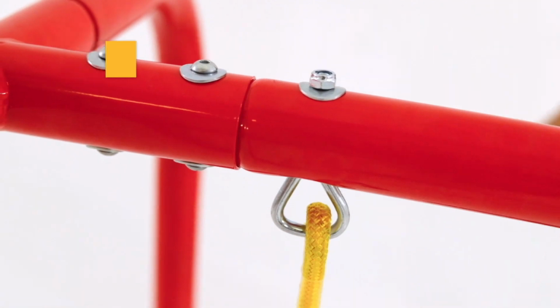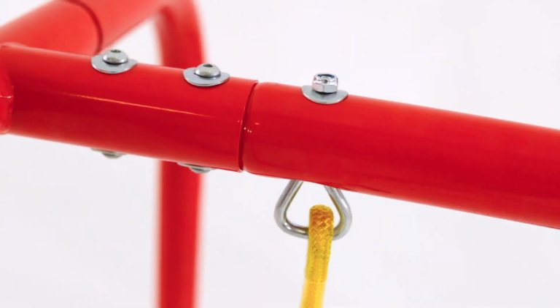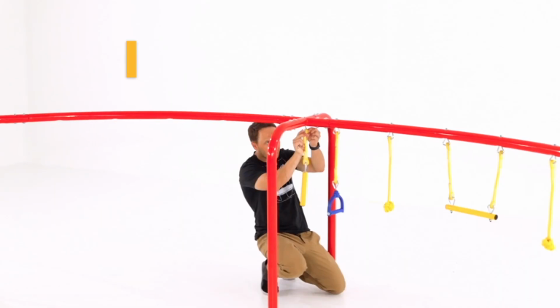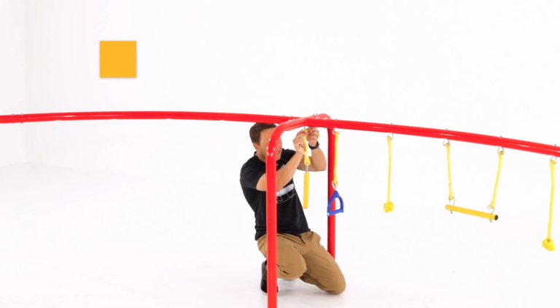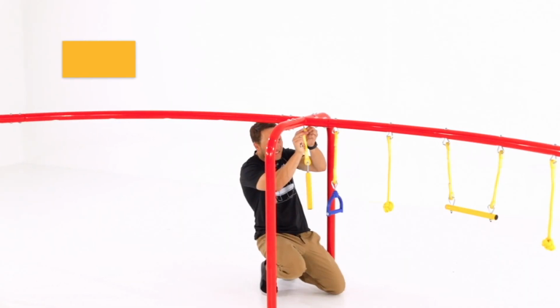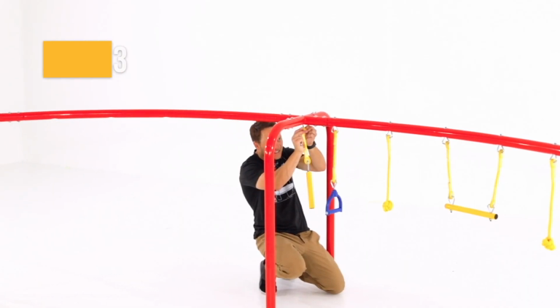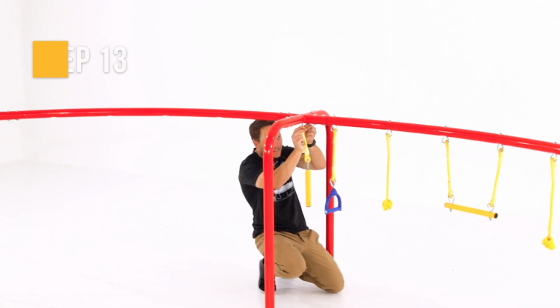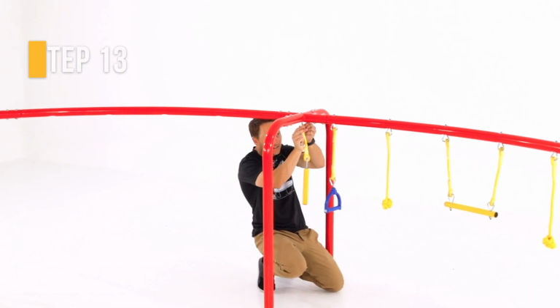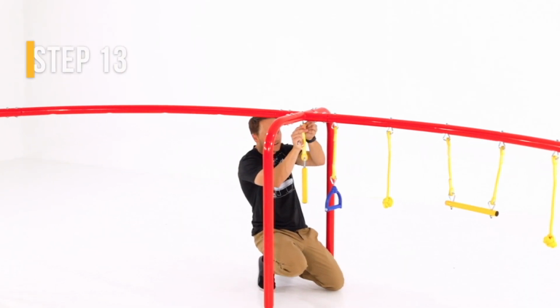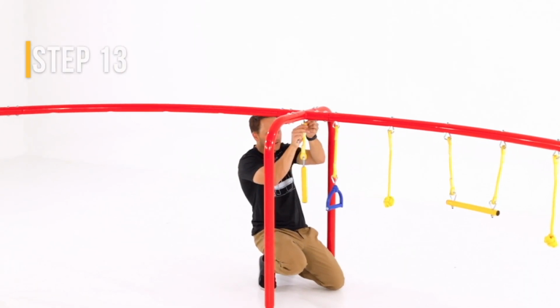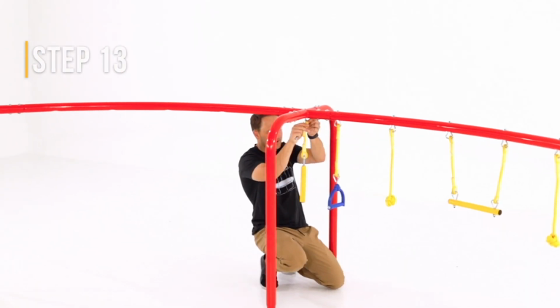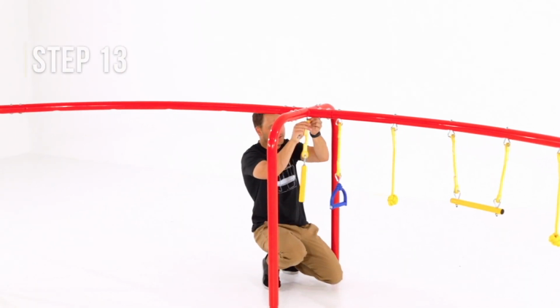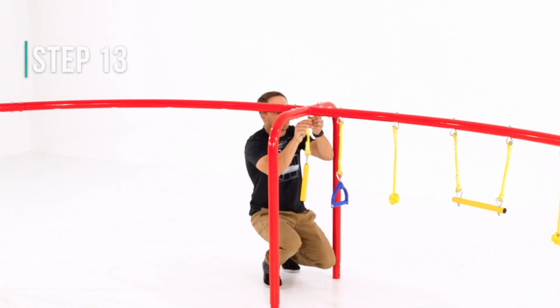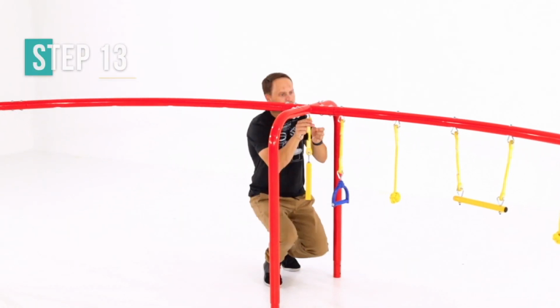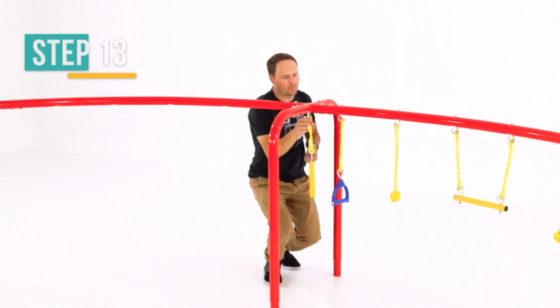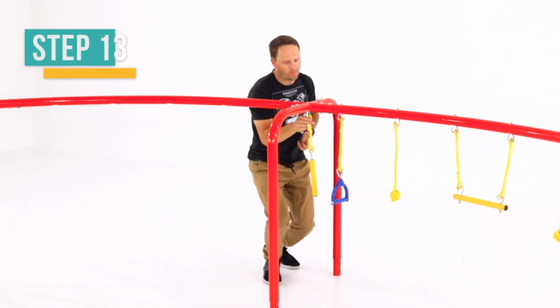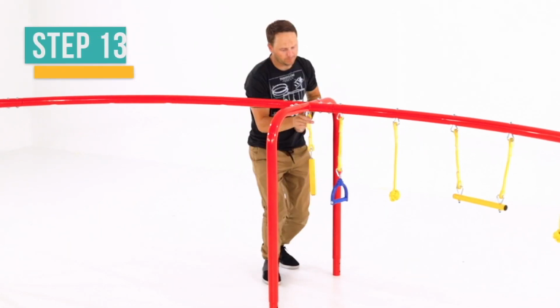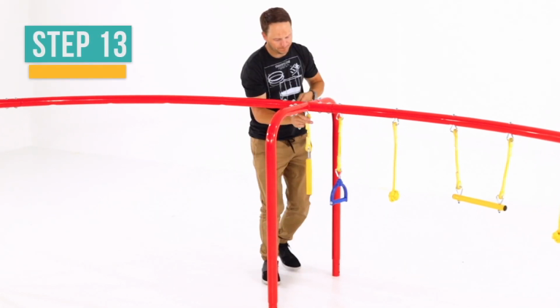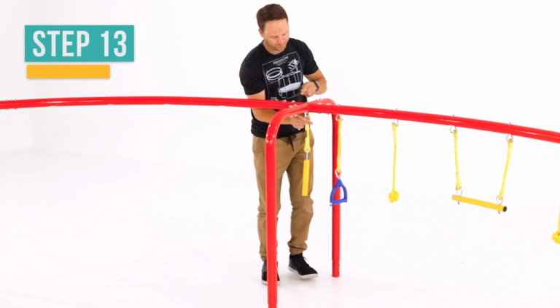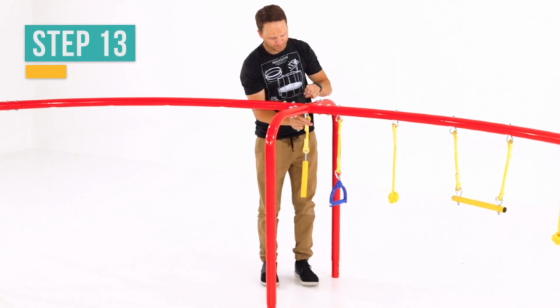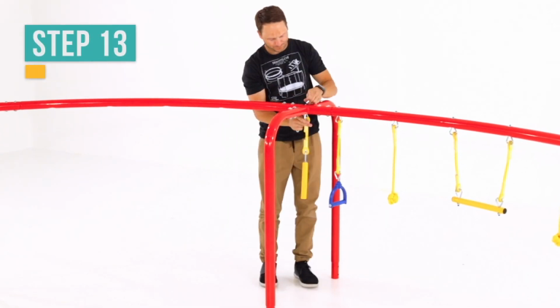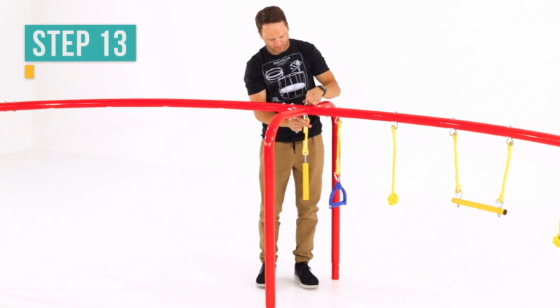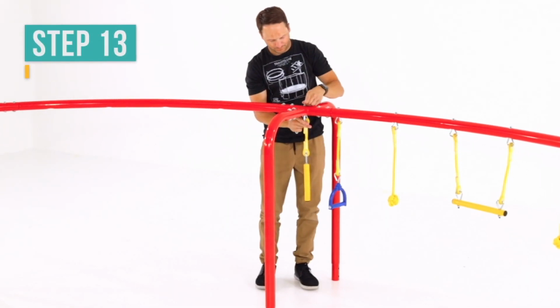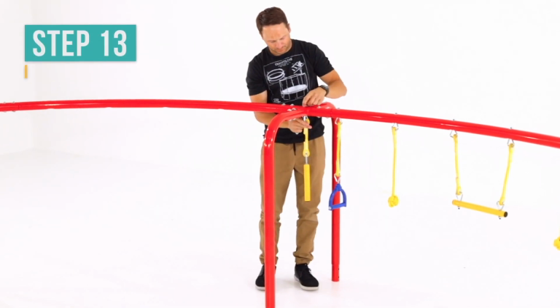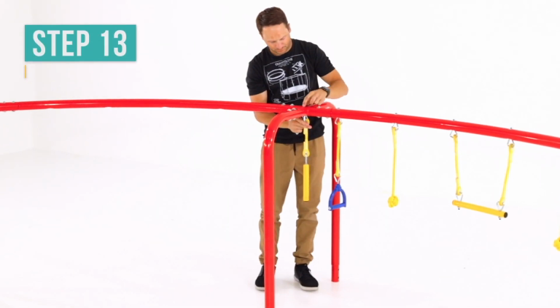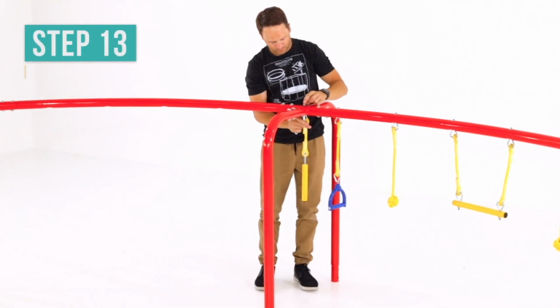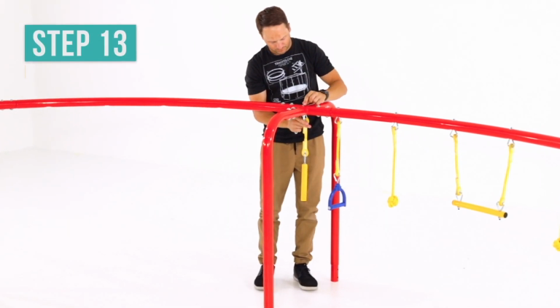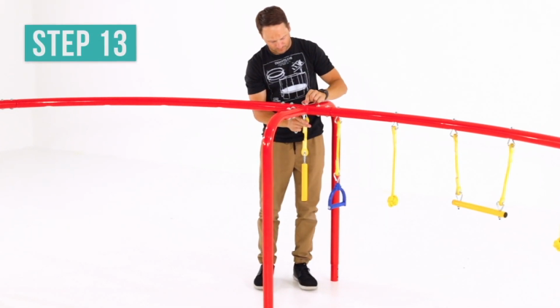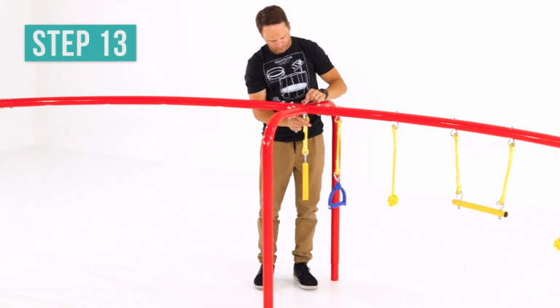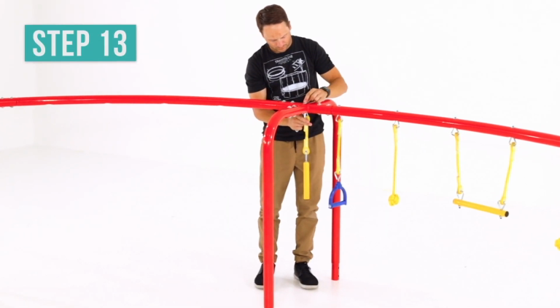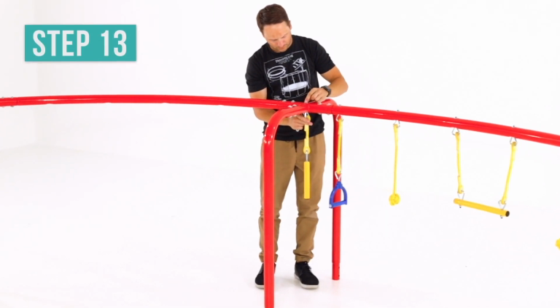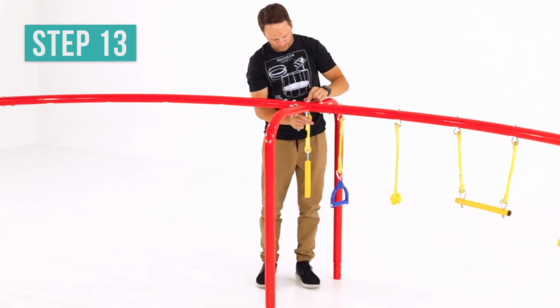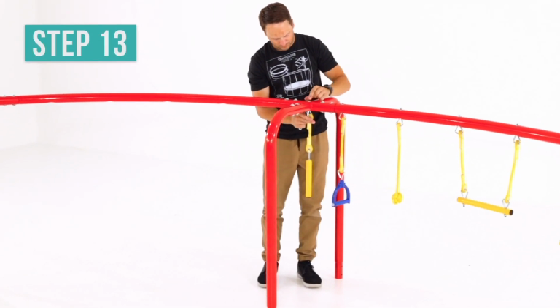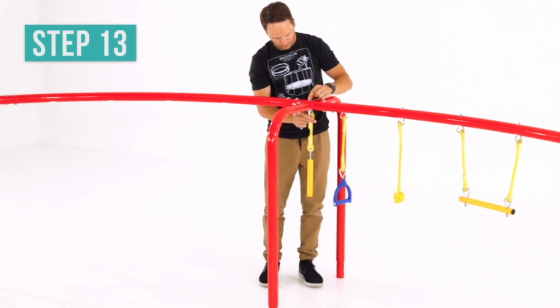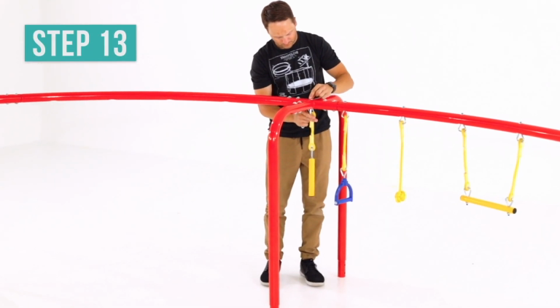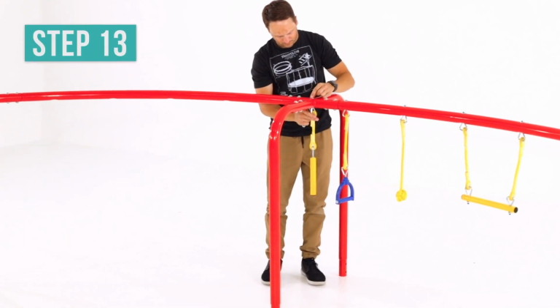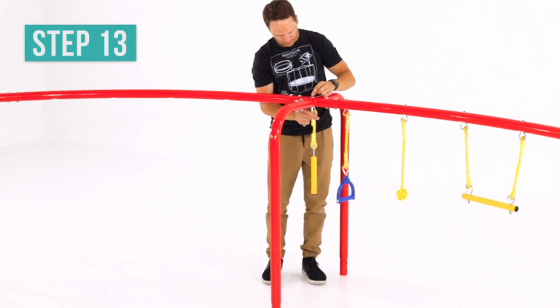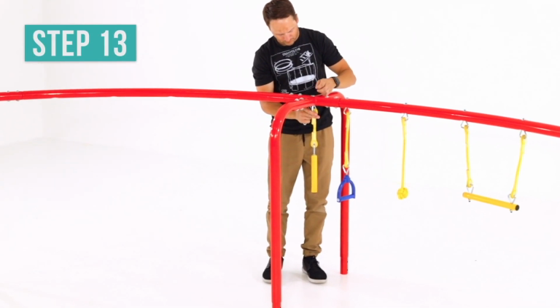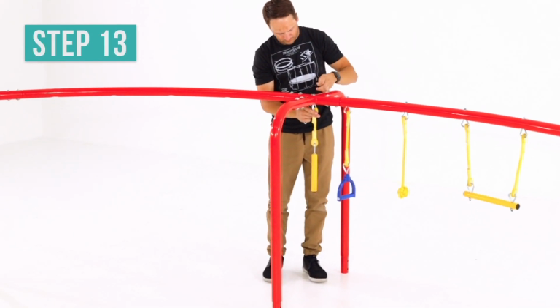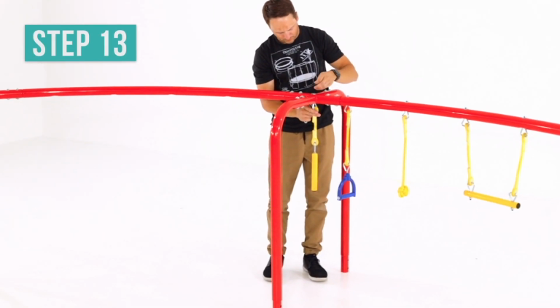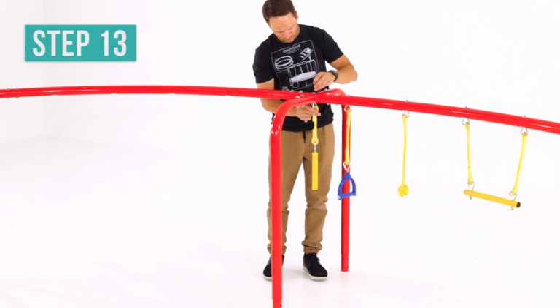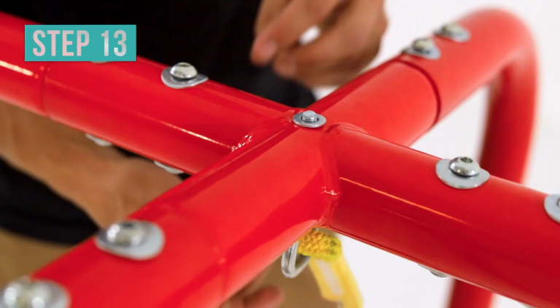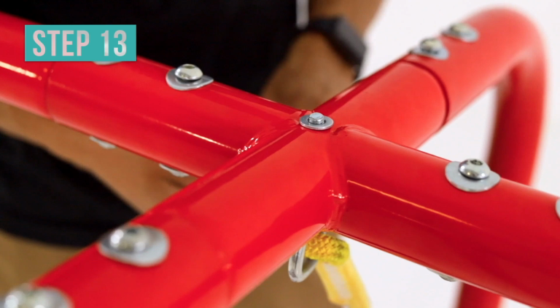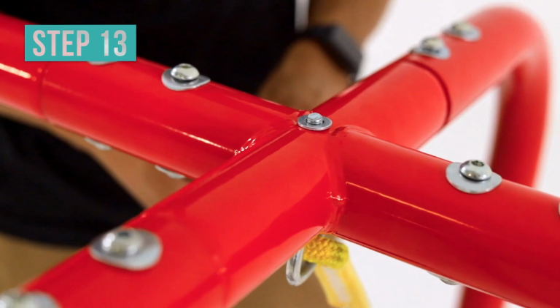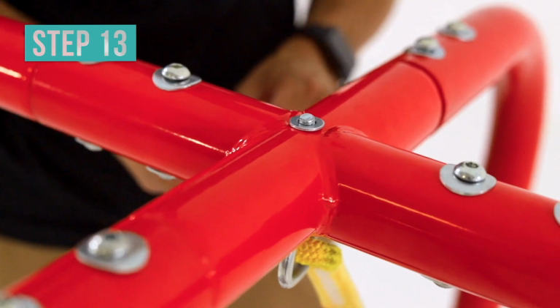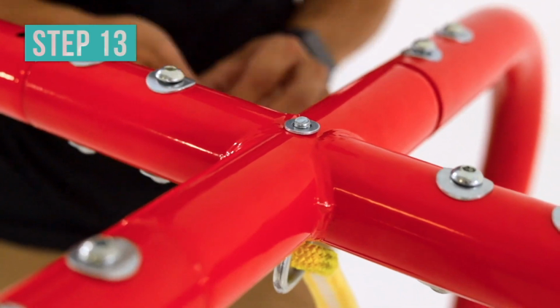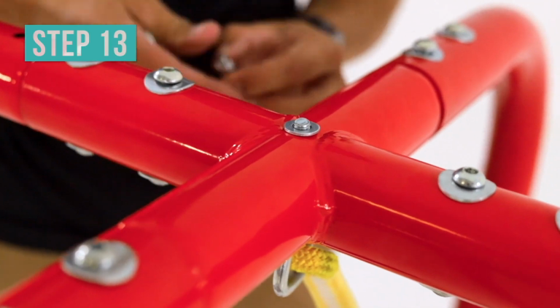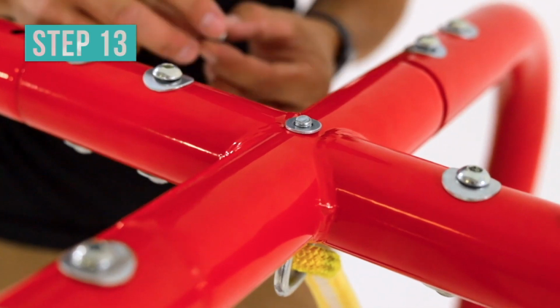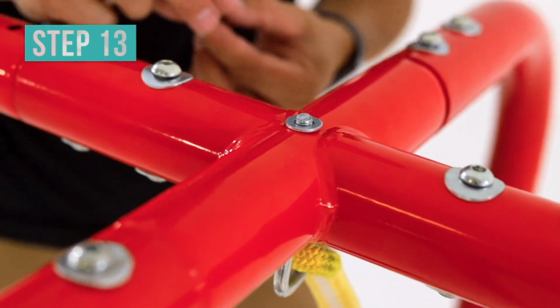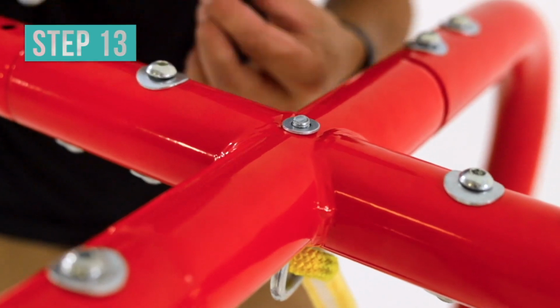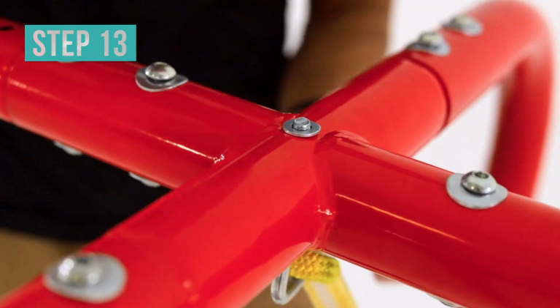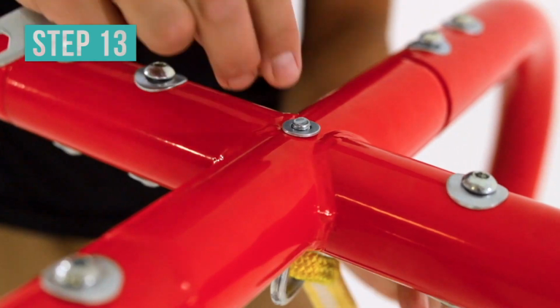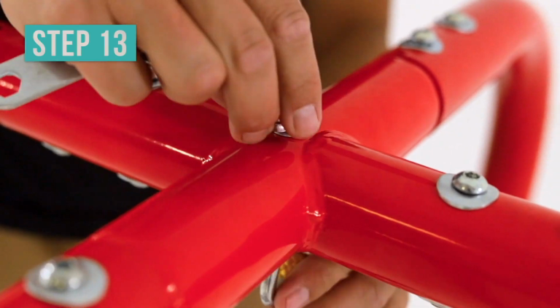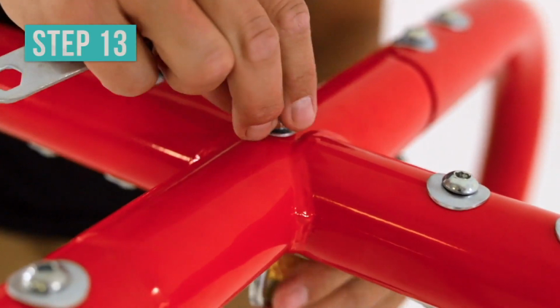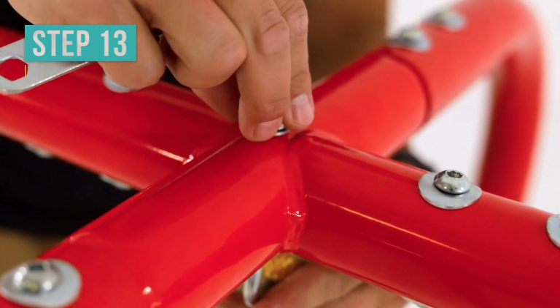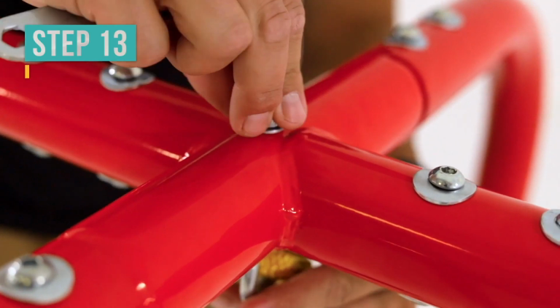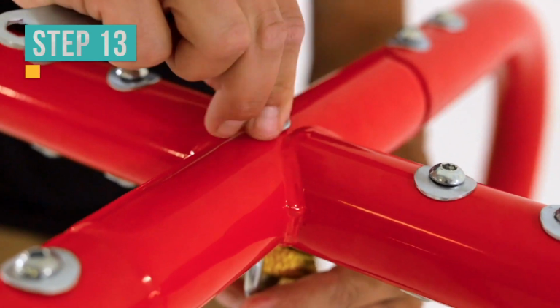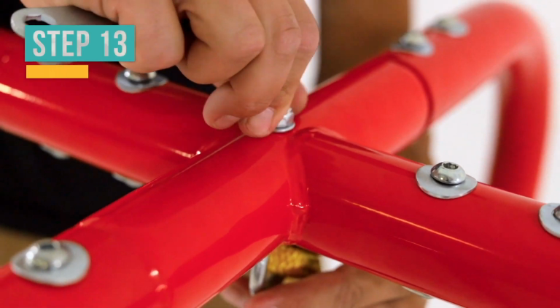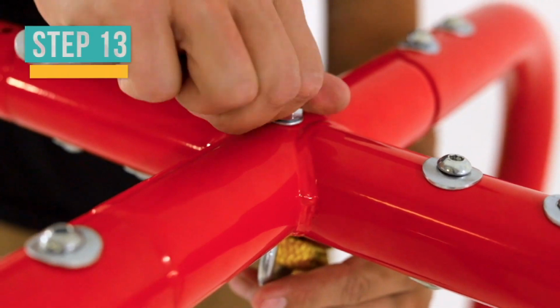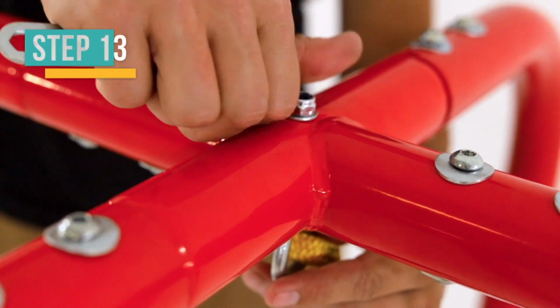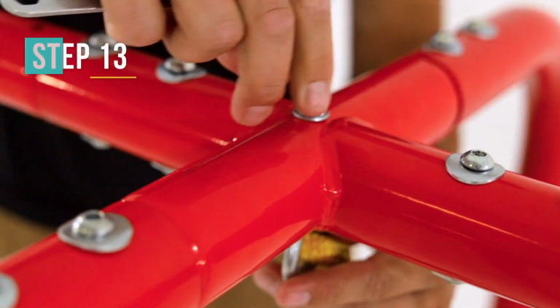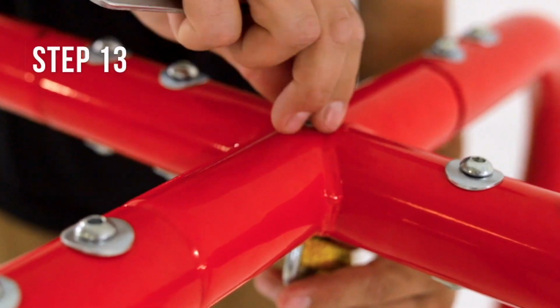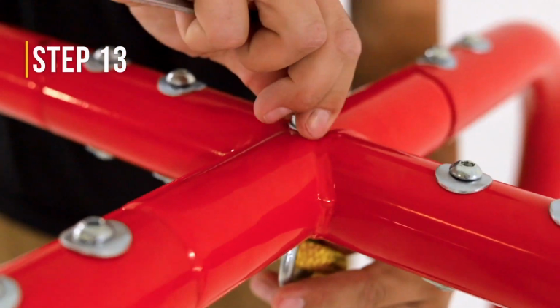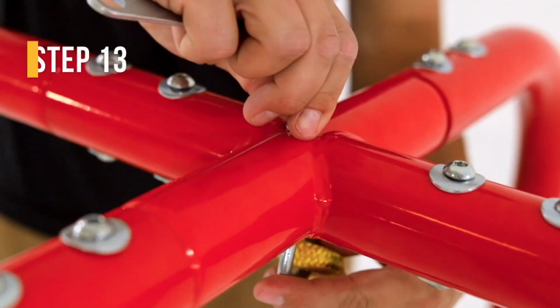Find the swinging tube and attach it to the joint. Slide it through the bottom of the joint and secure it at the top with a washer and lock nut.